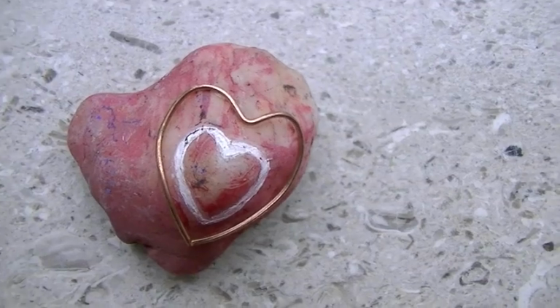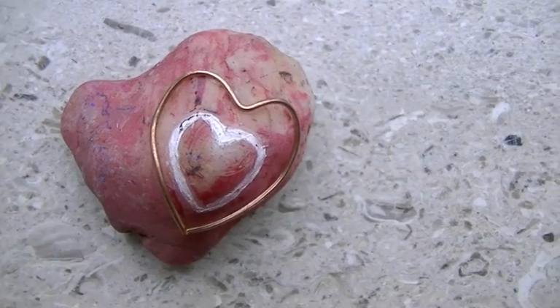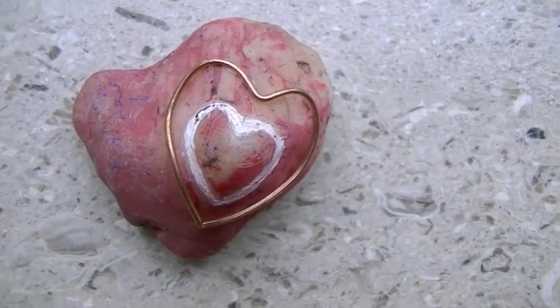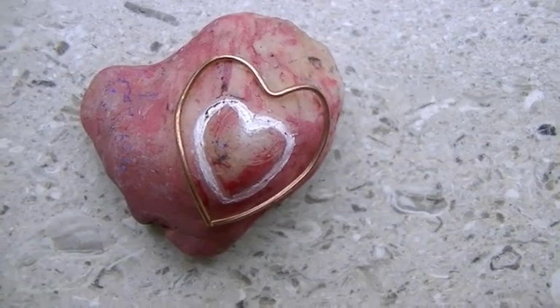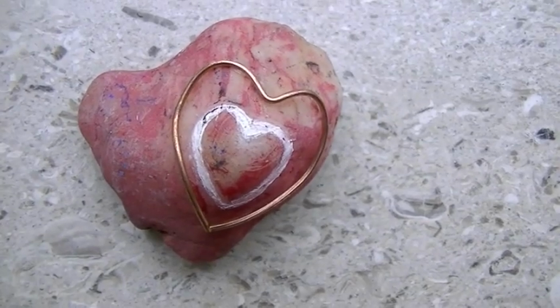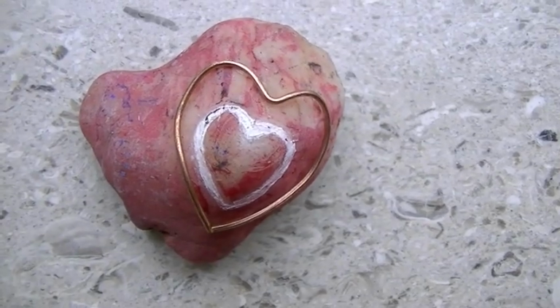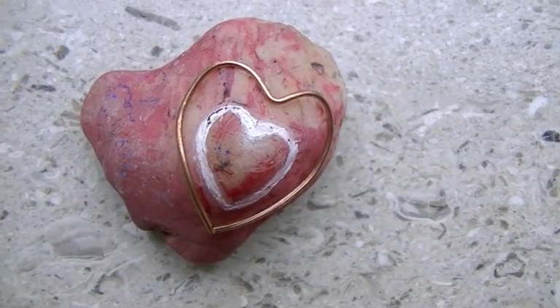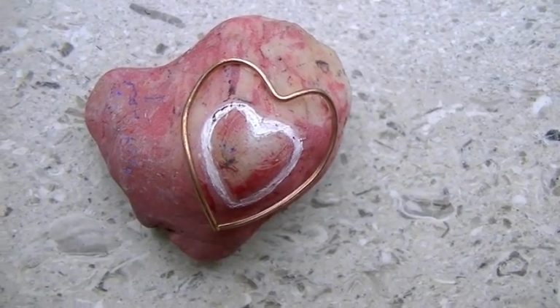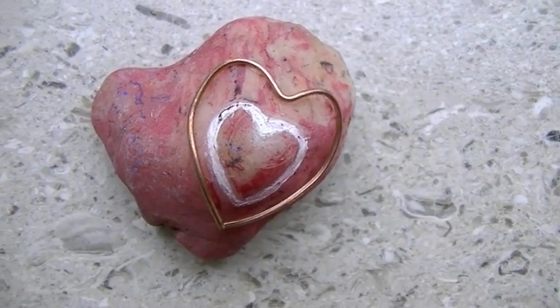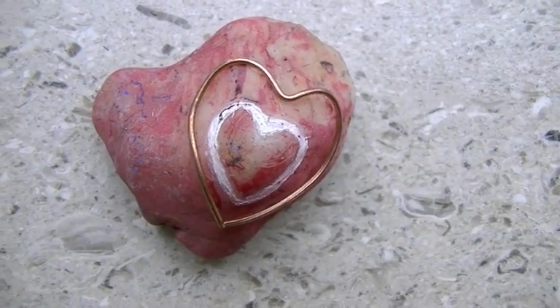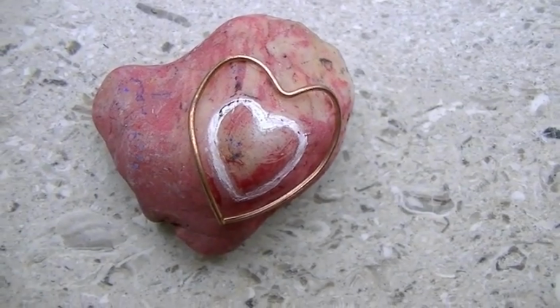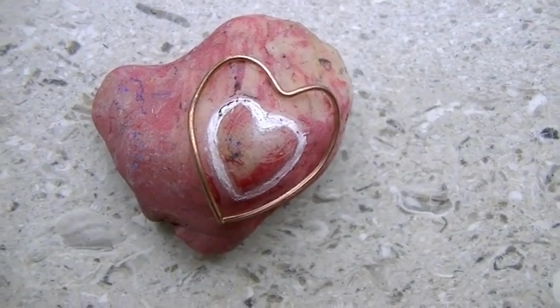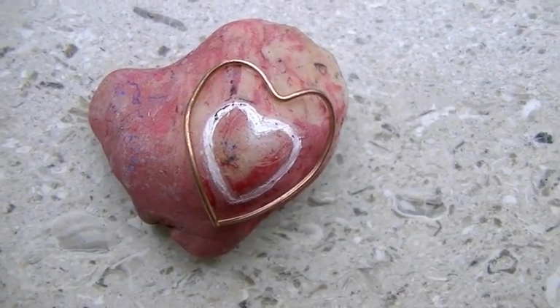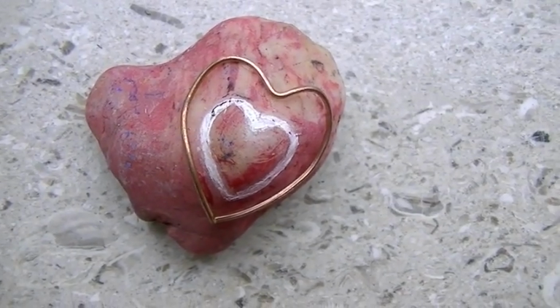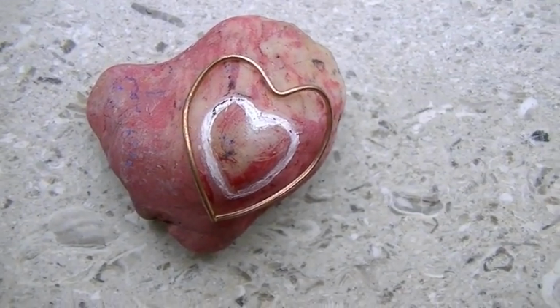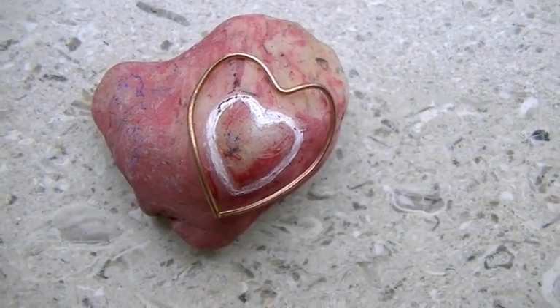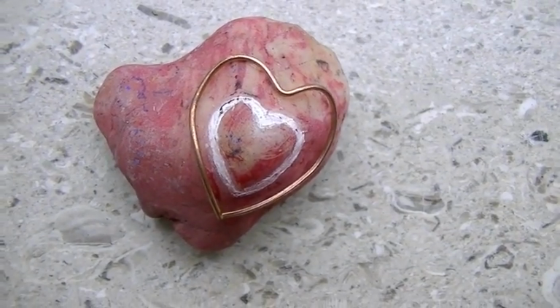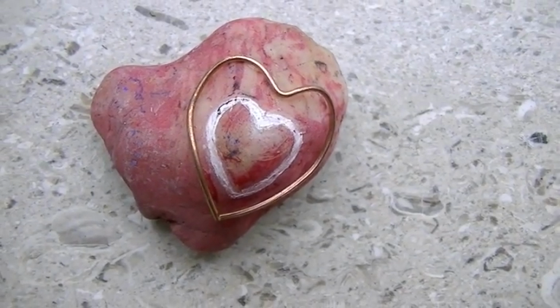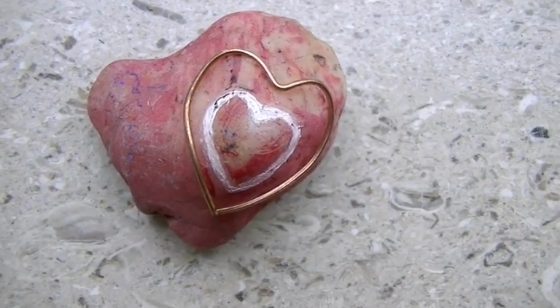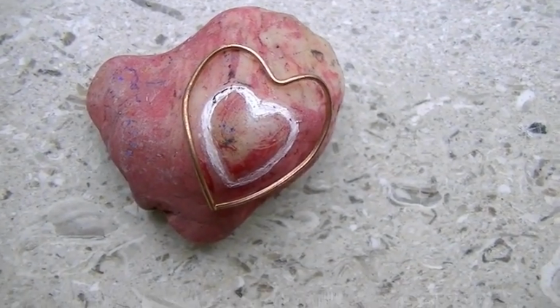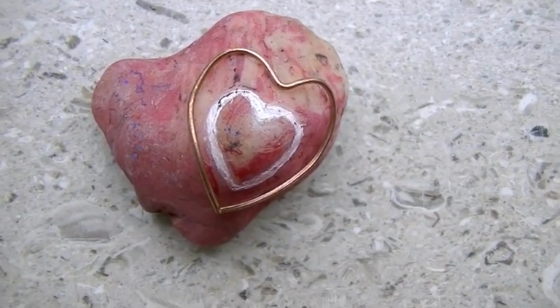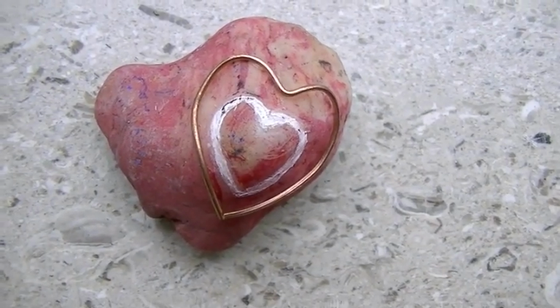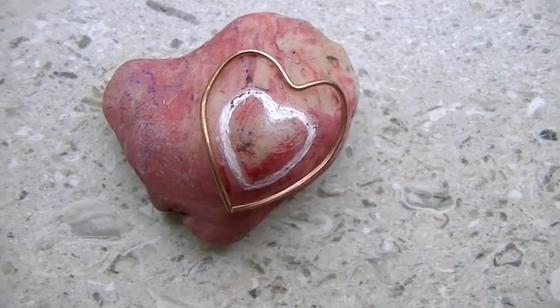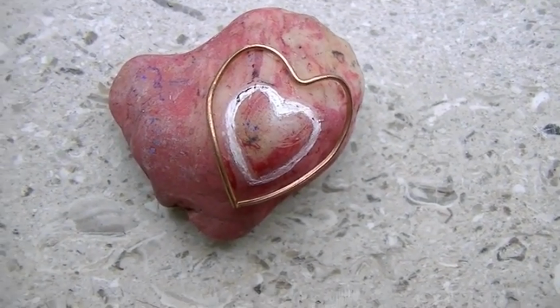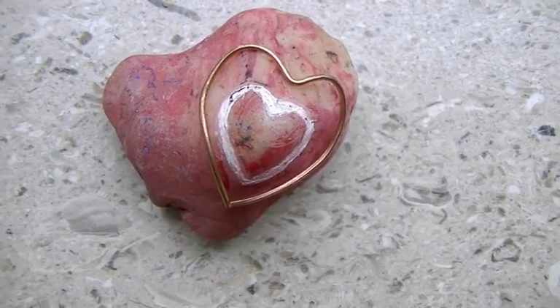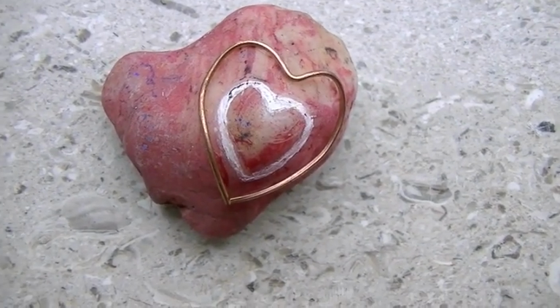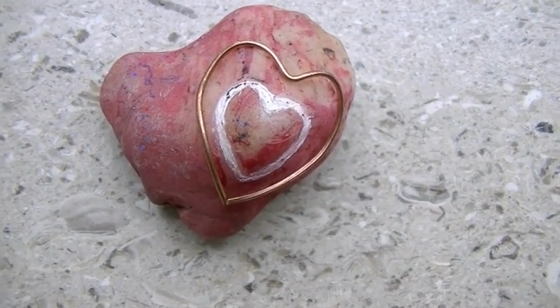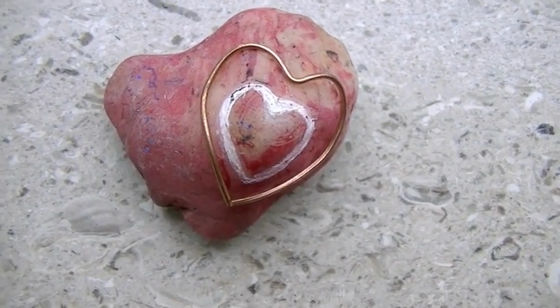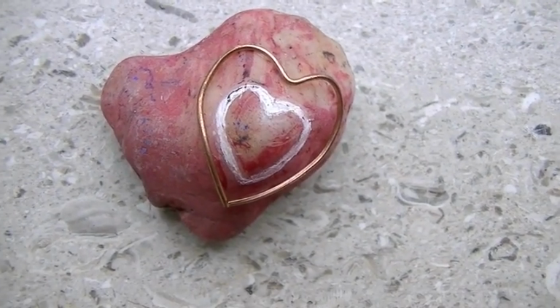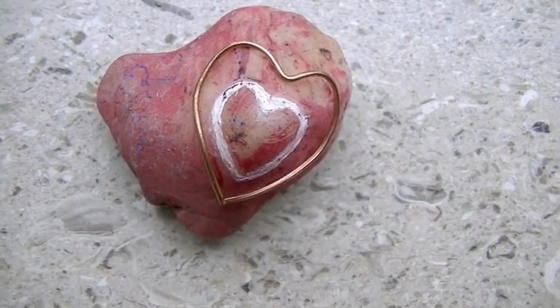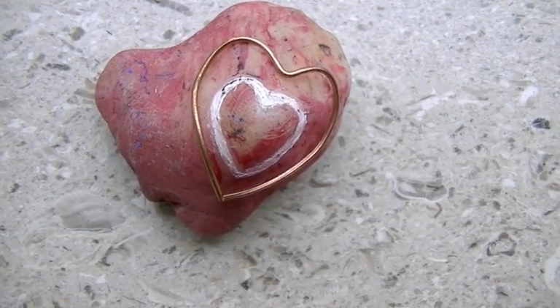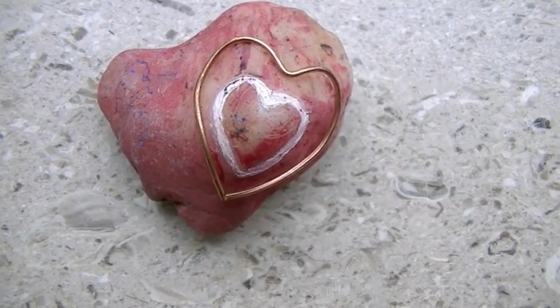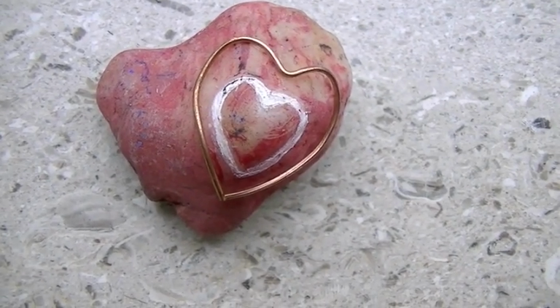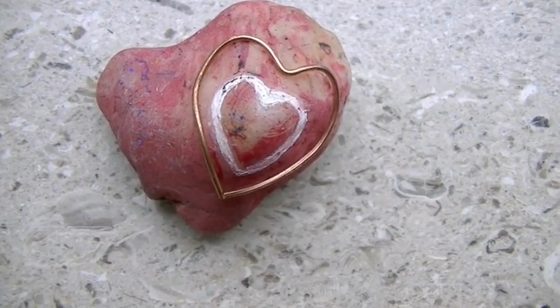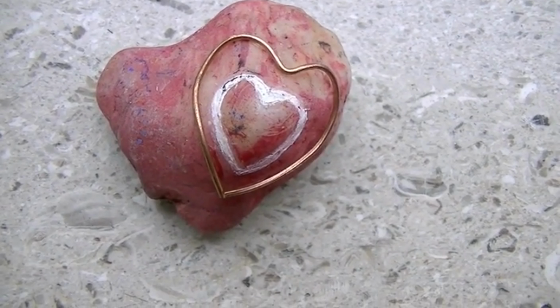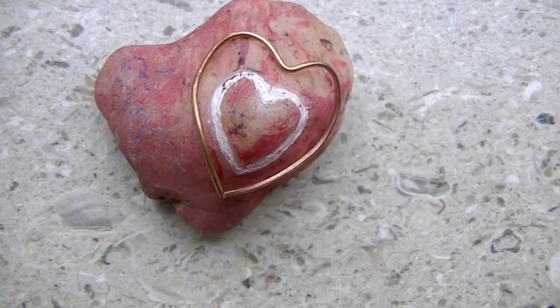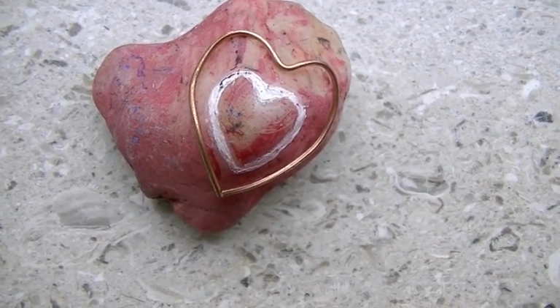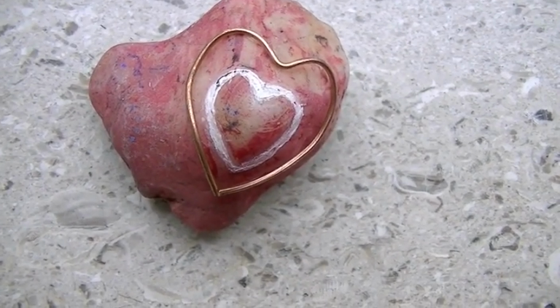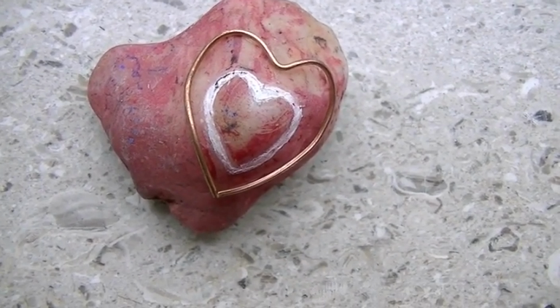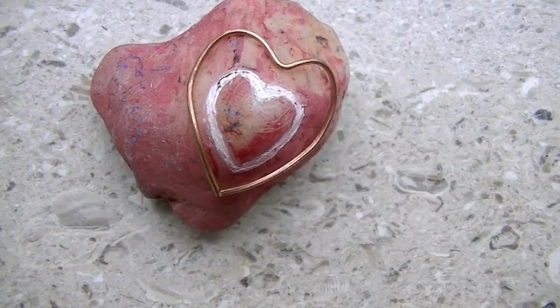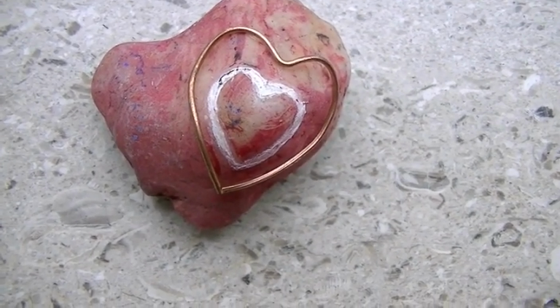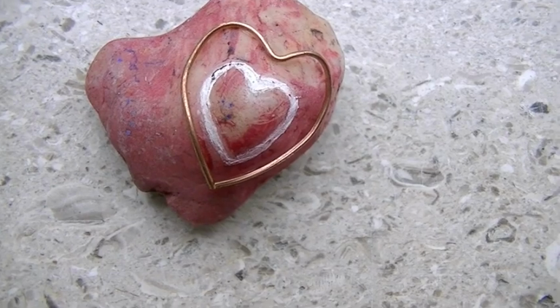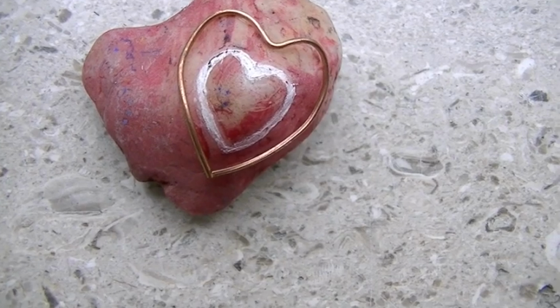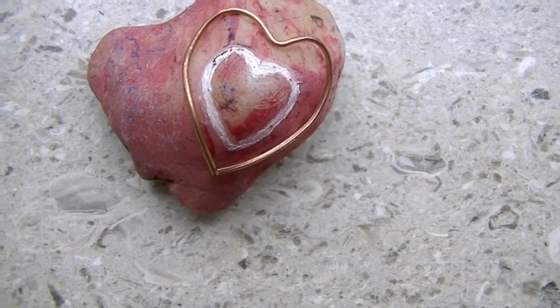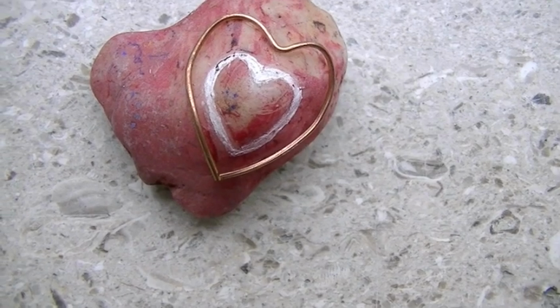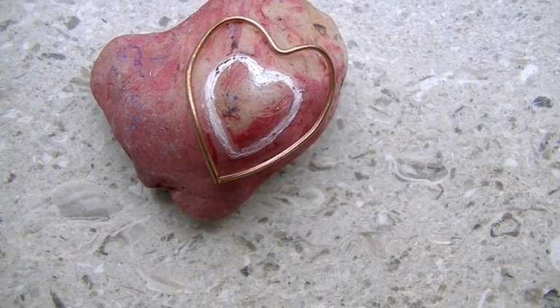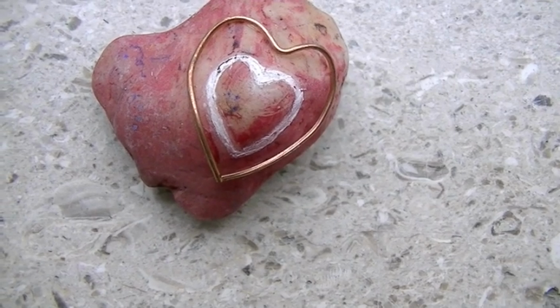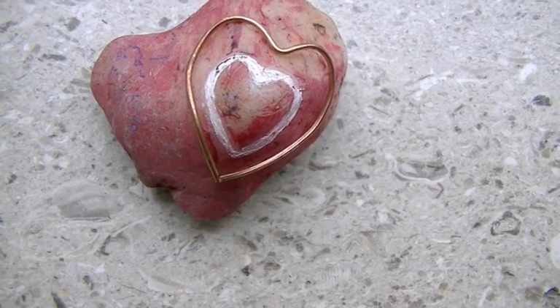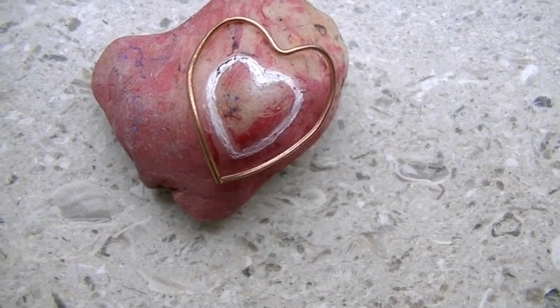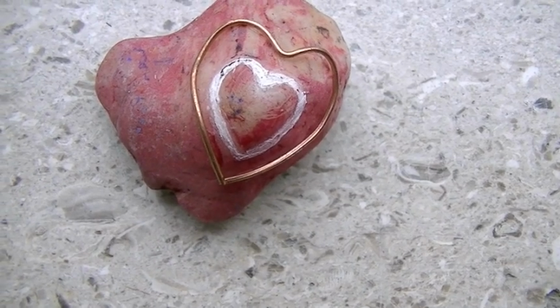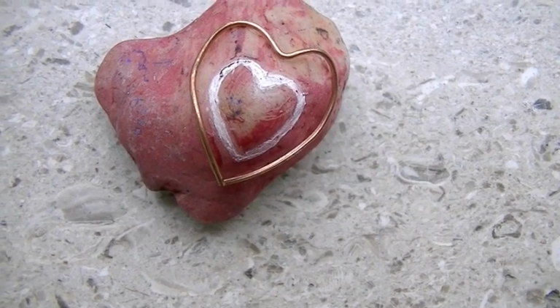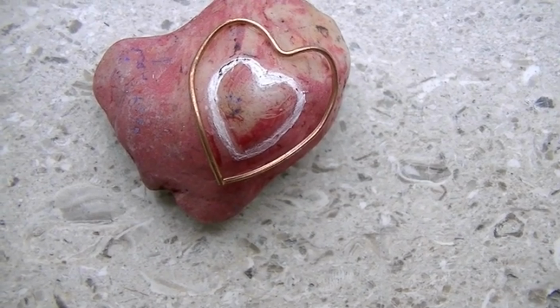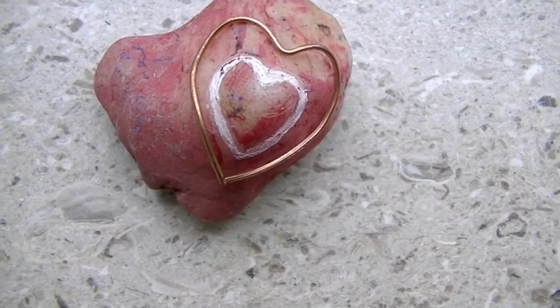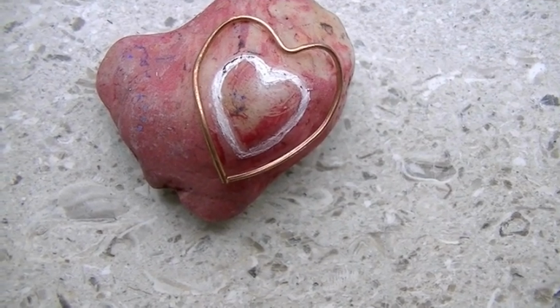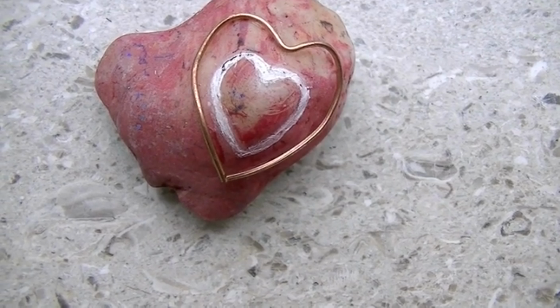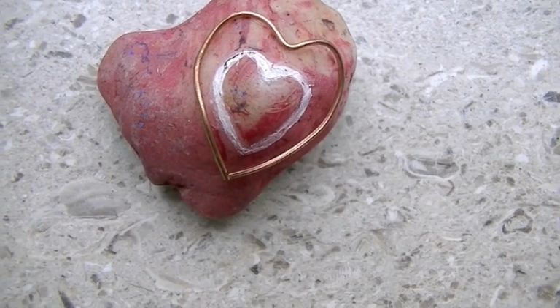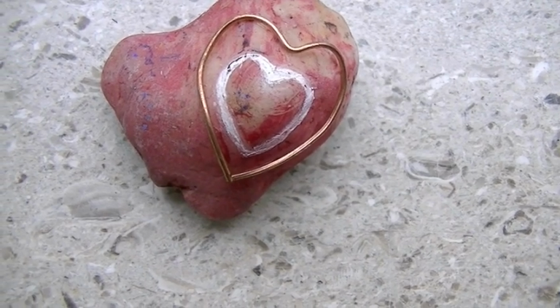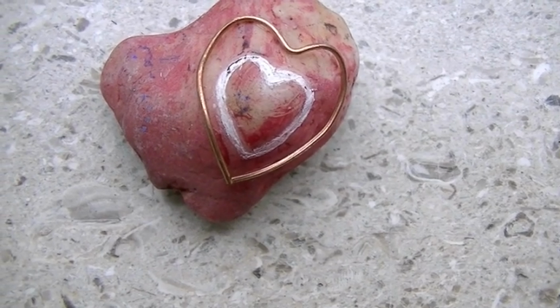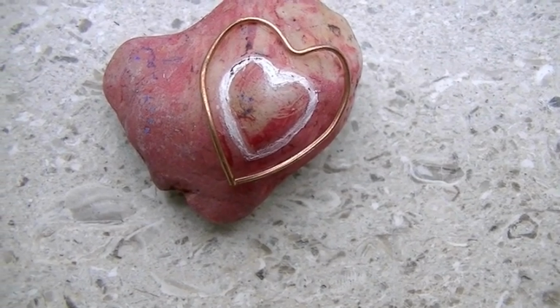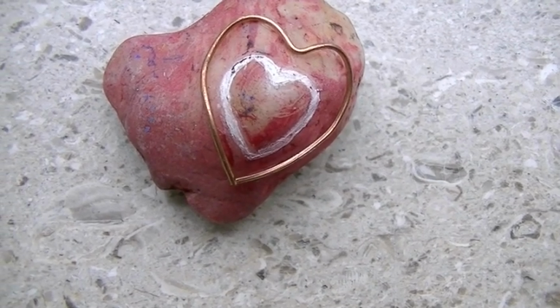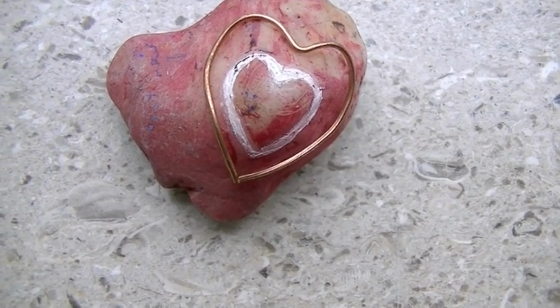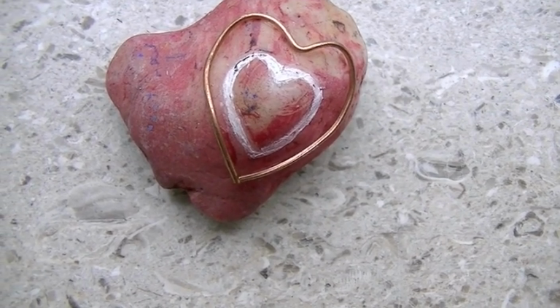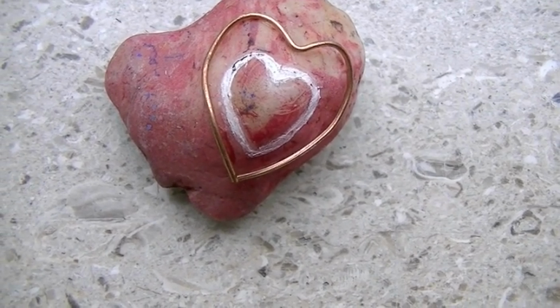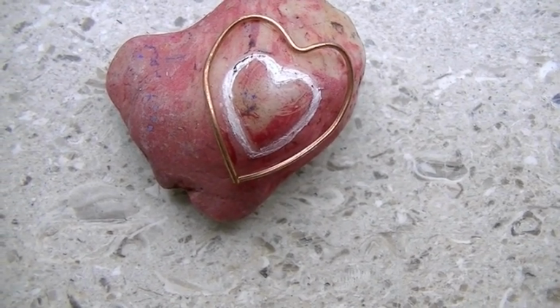First, we have my heart rock. I painted it with red and white paint and there's glued on the copper around it.